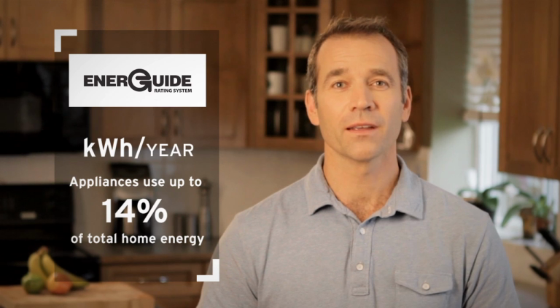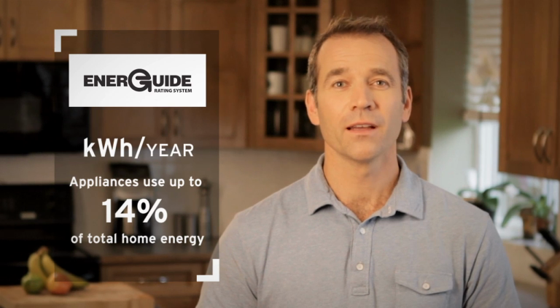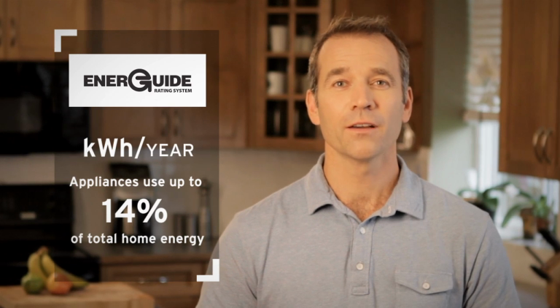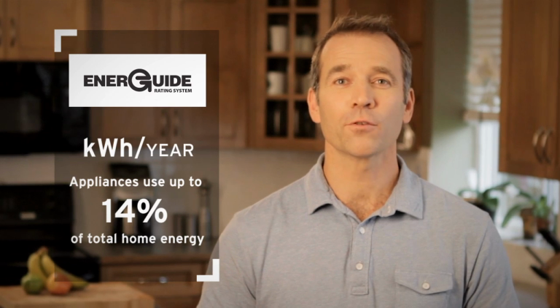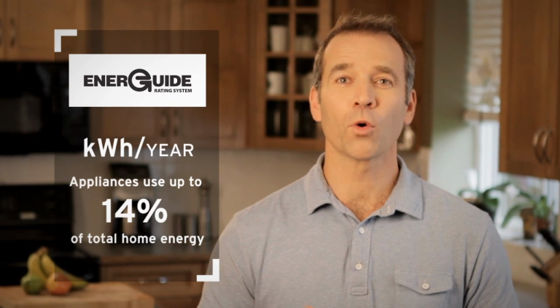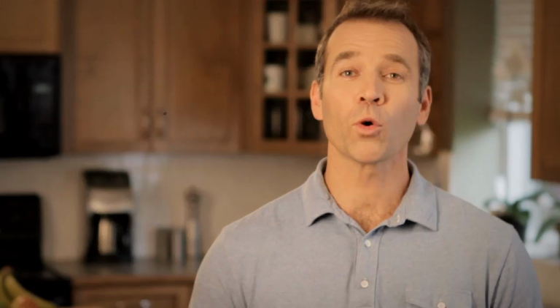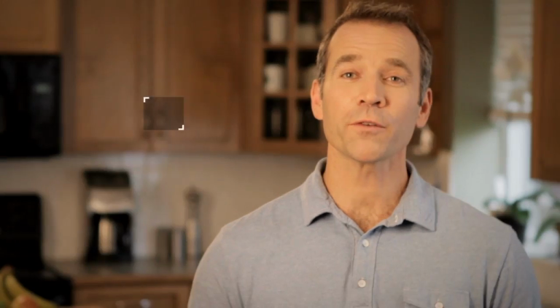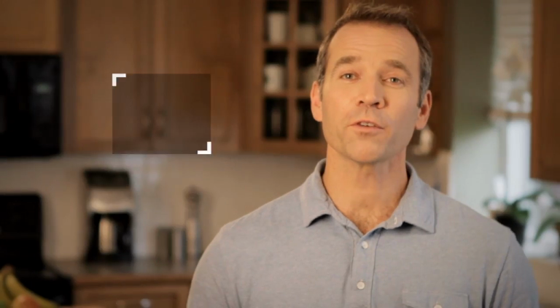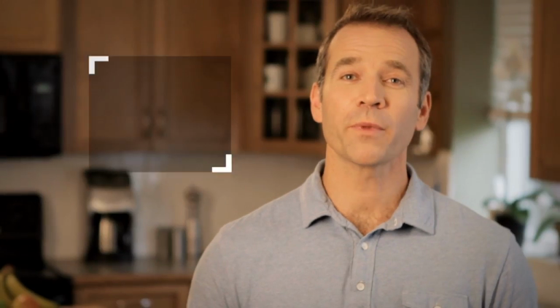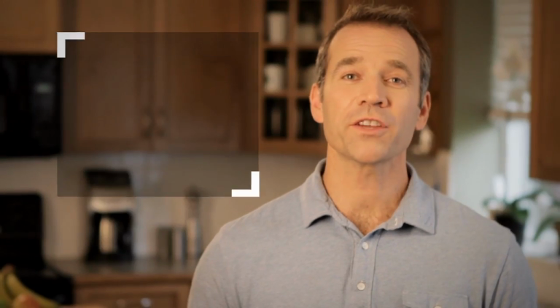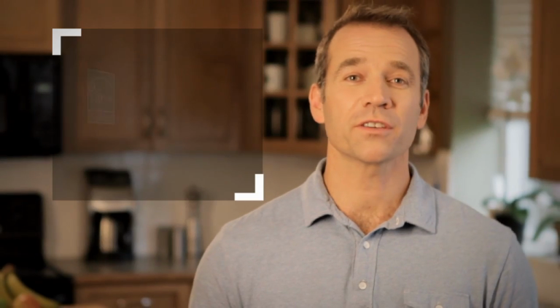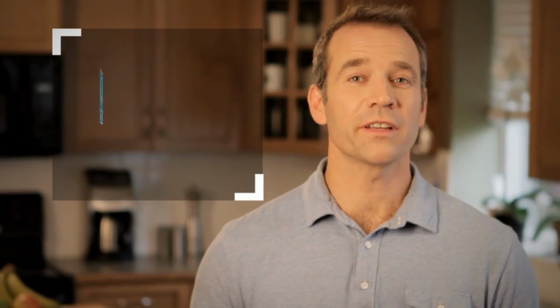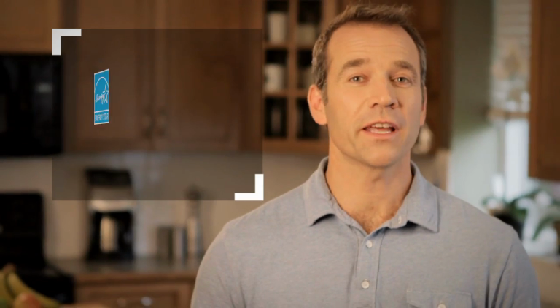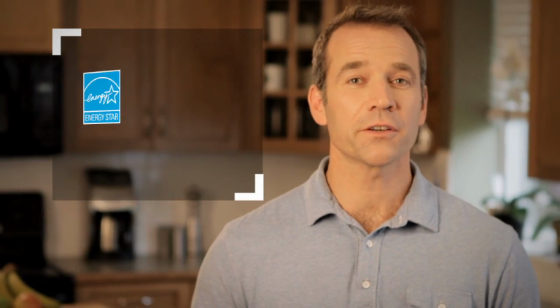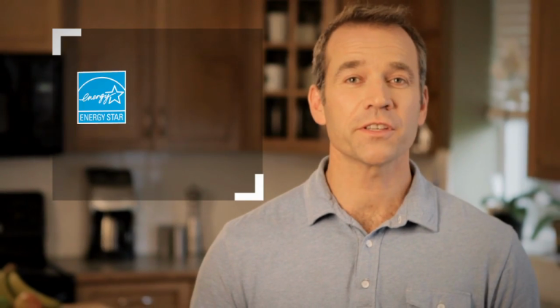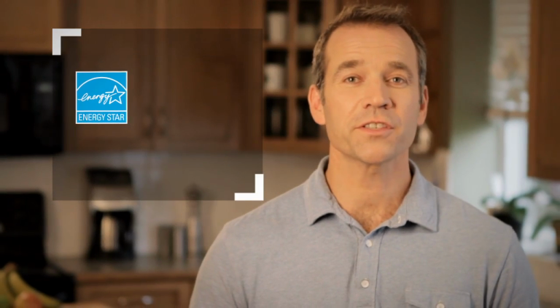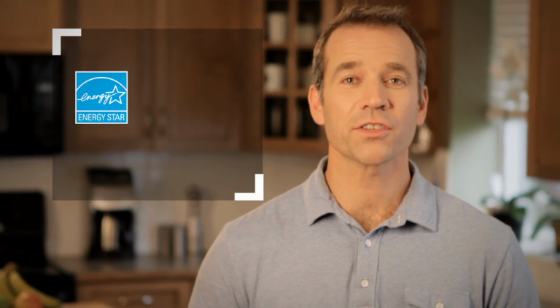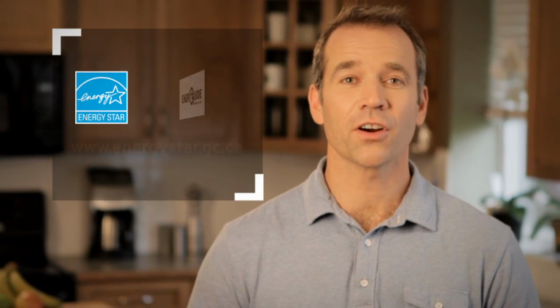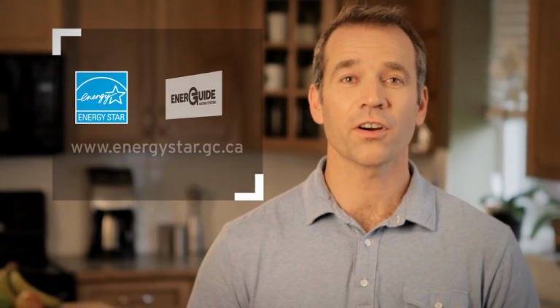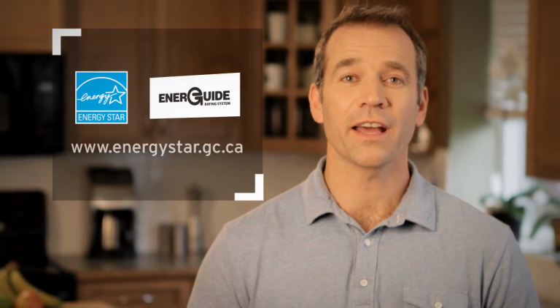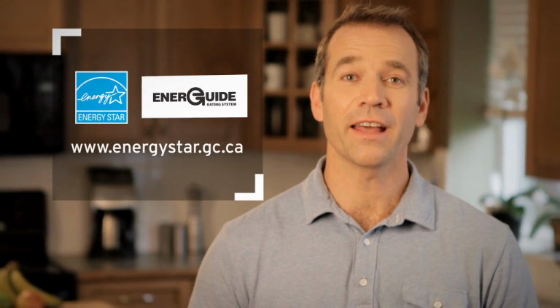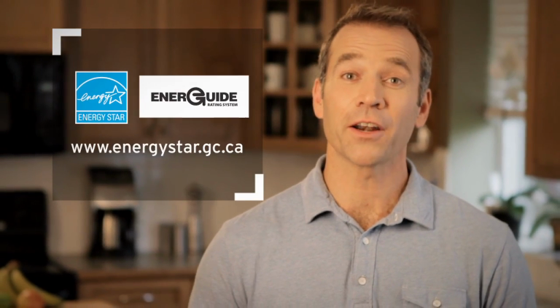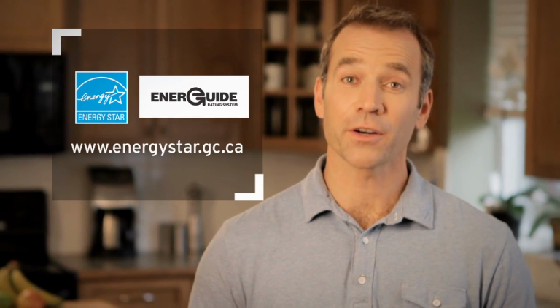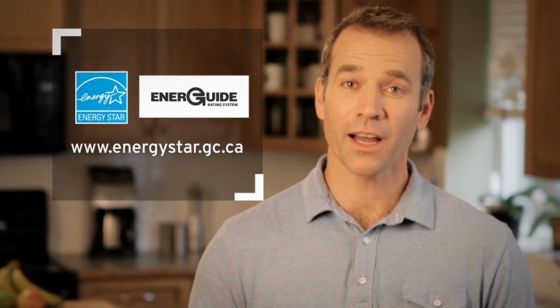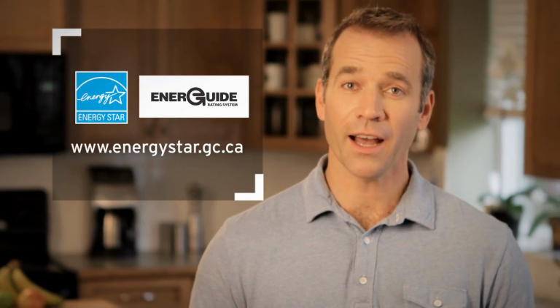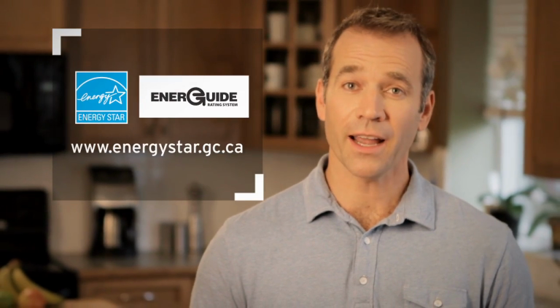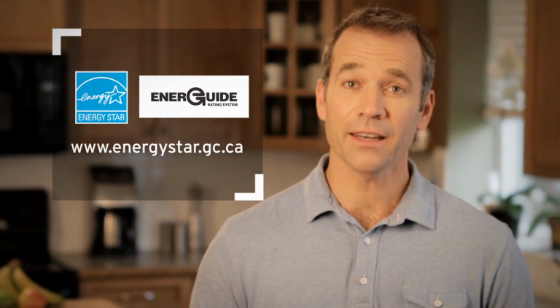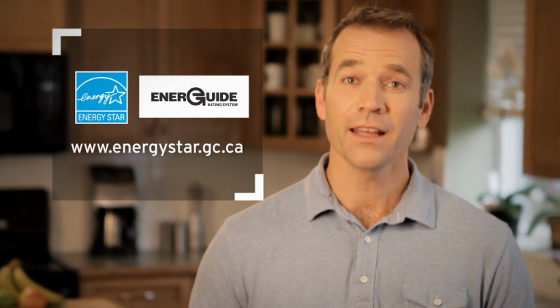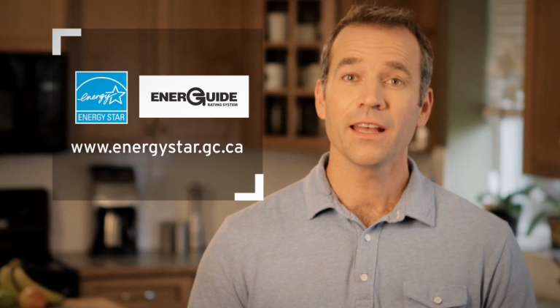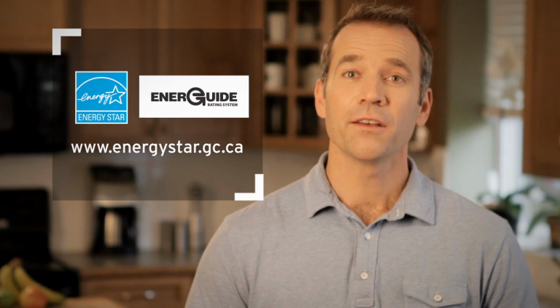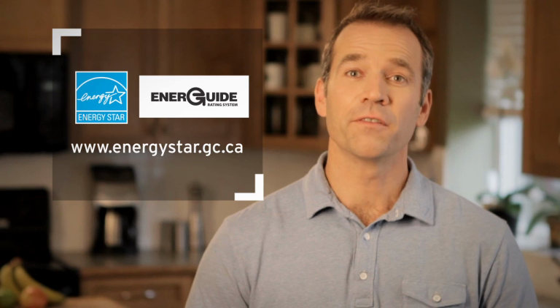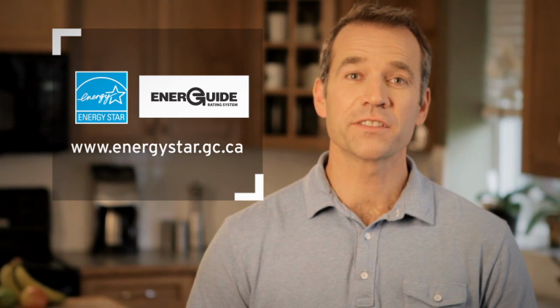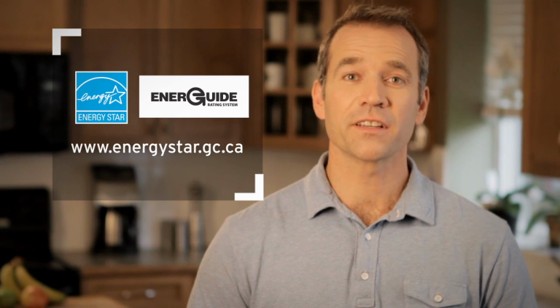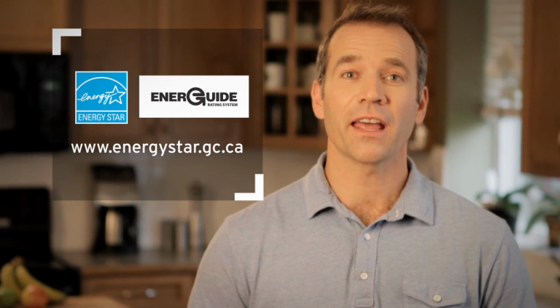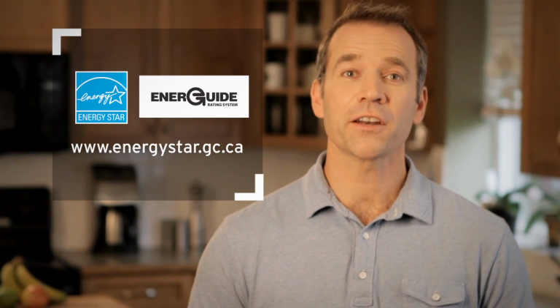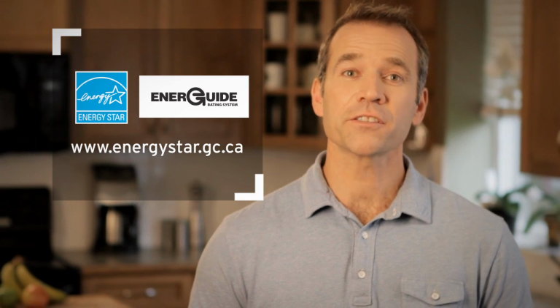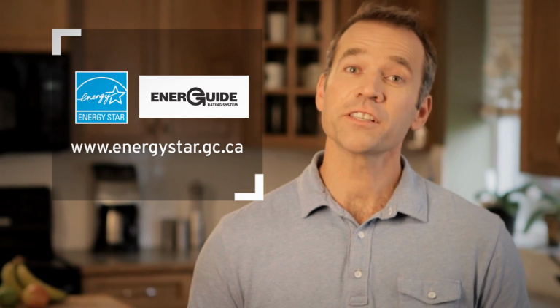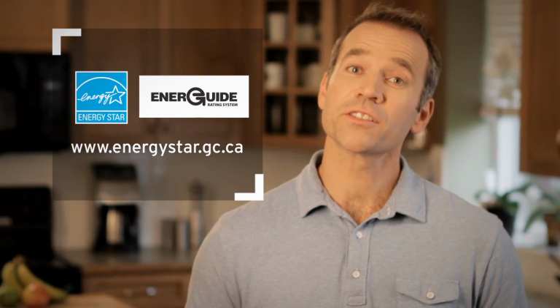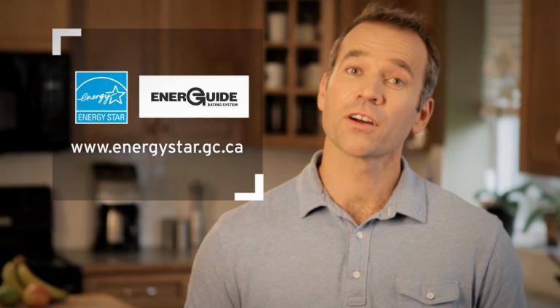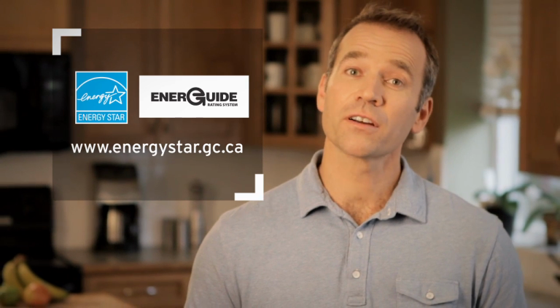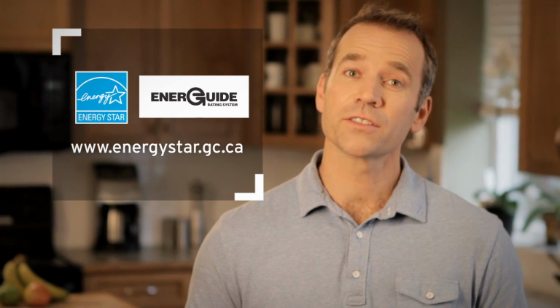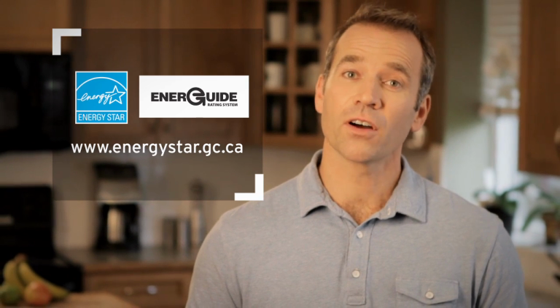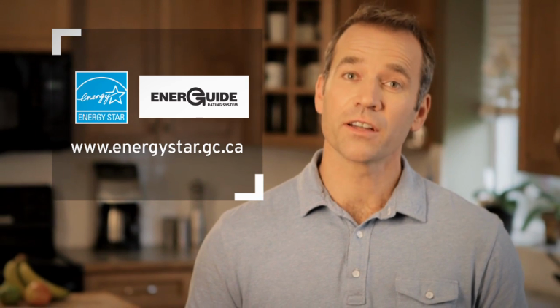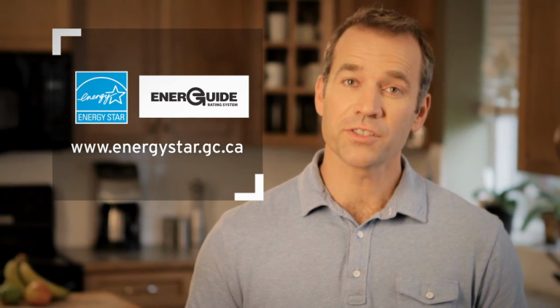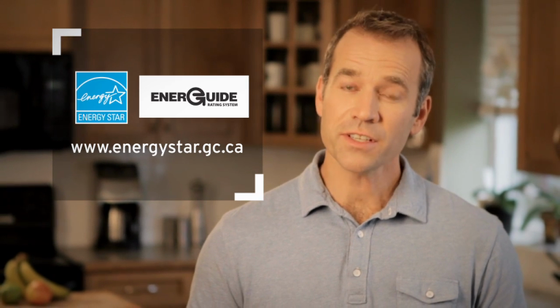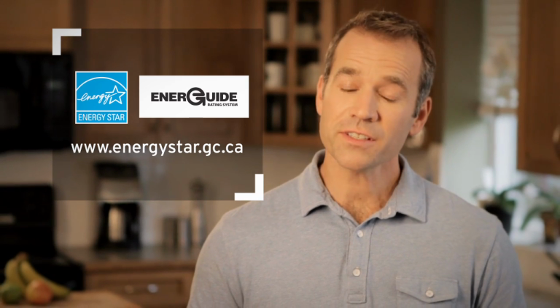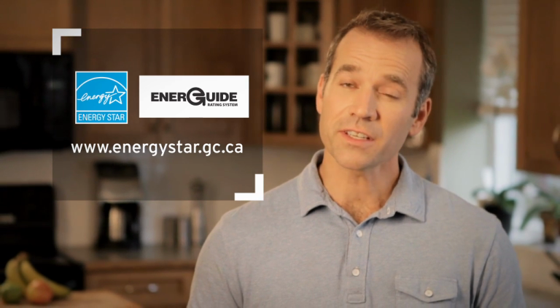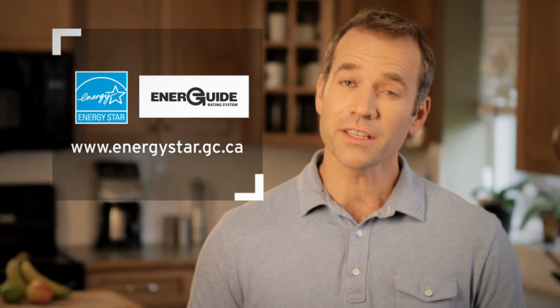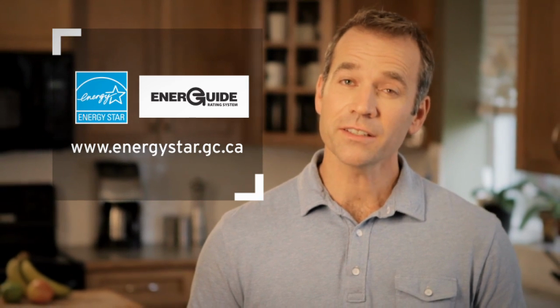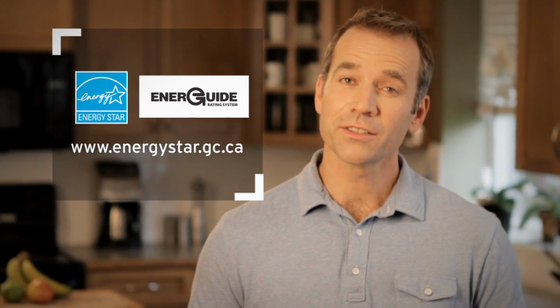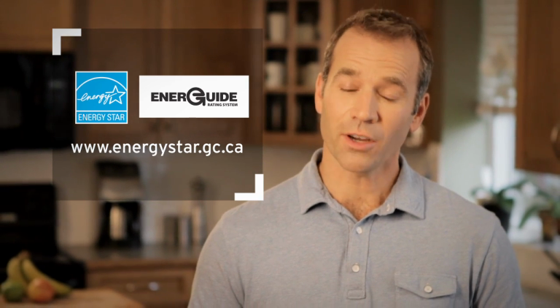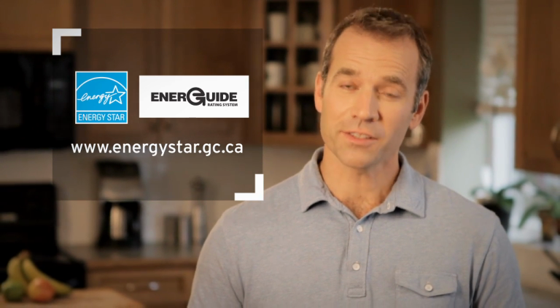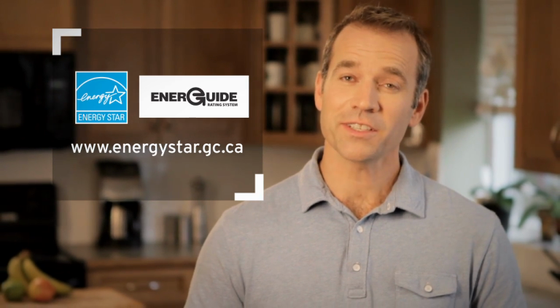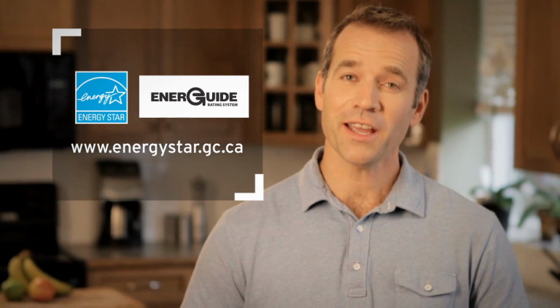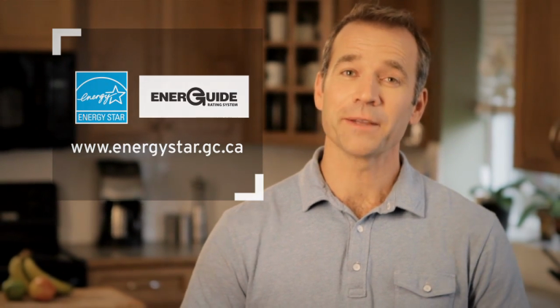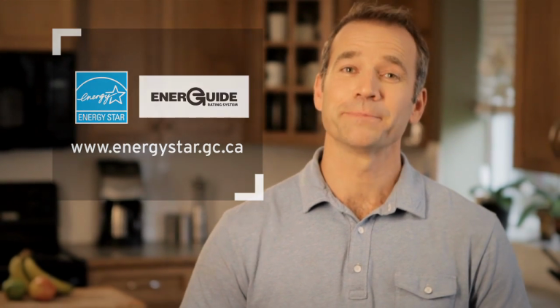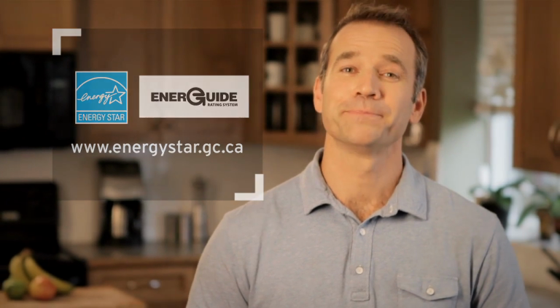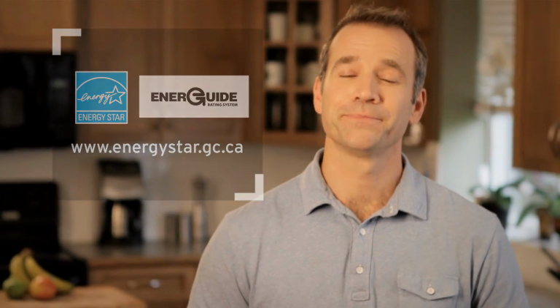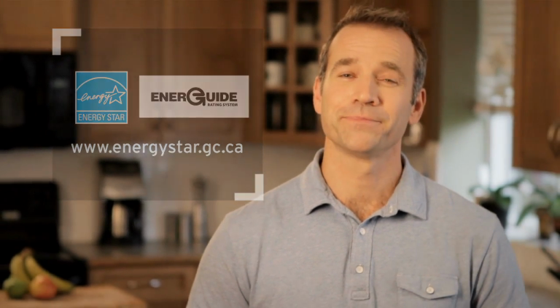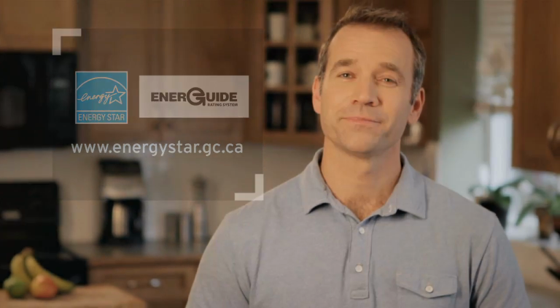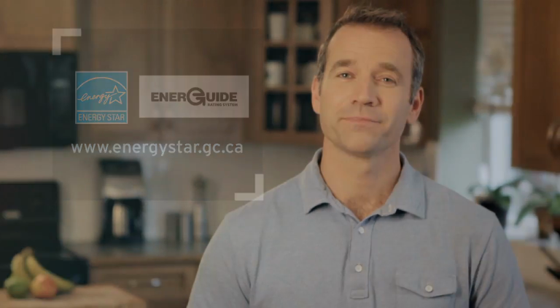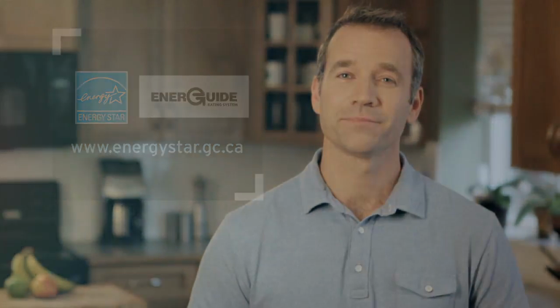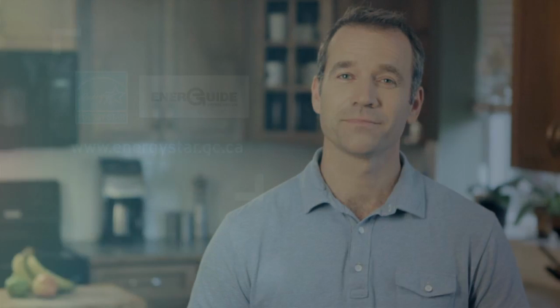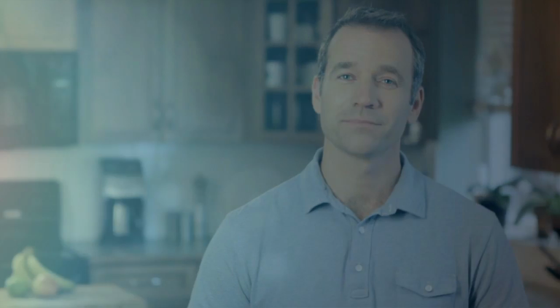For more information on Energy Star and EnerGuide, visit energystar.gc.ca.